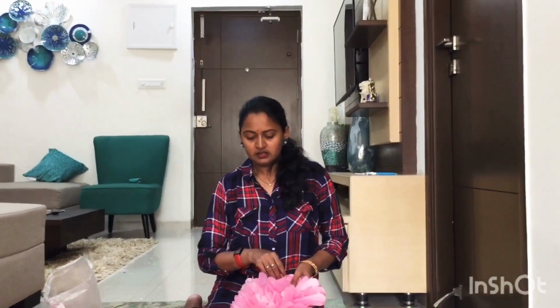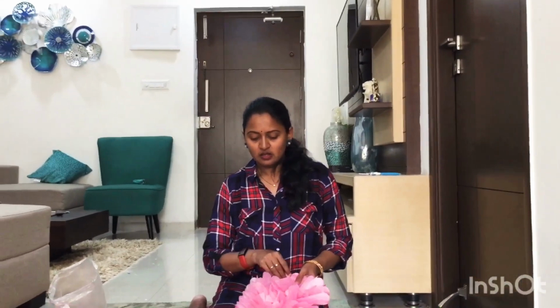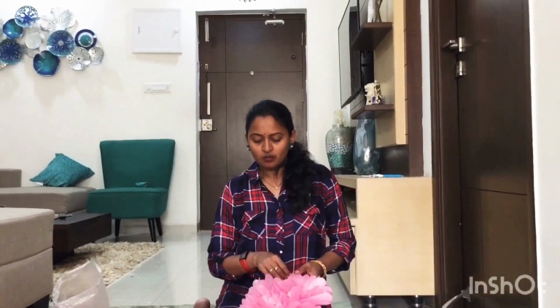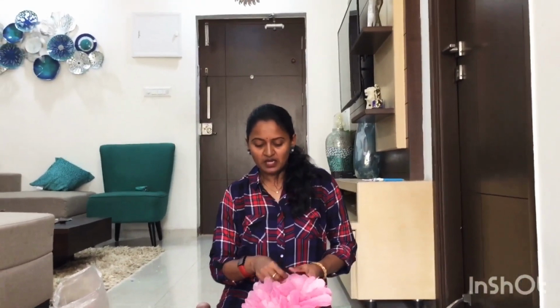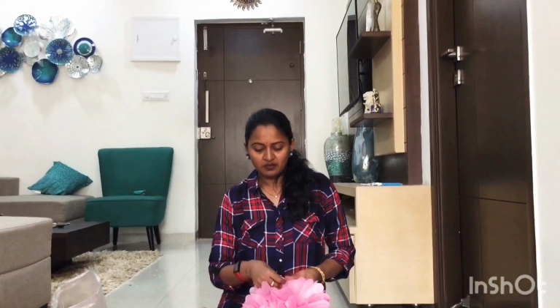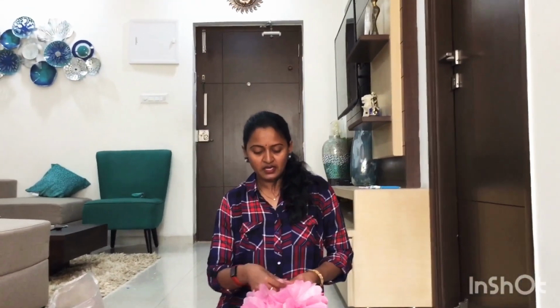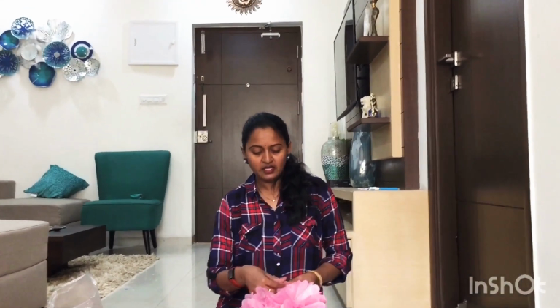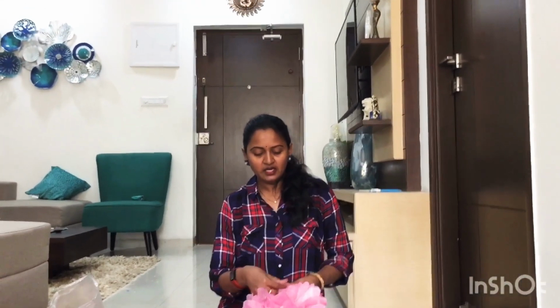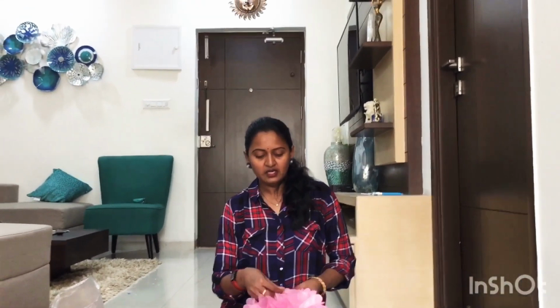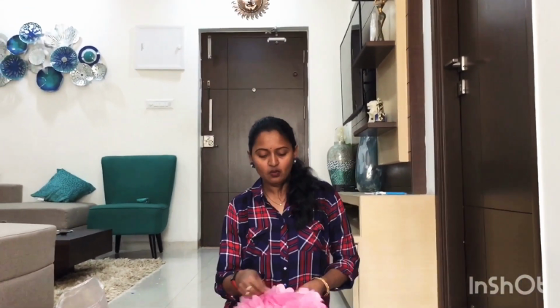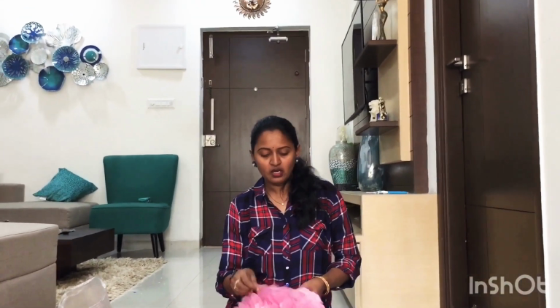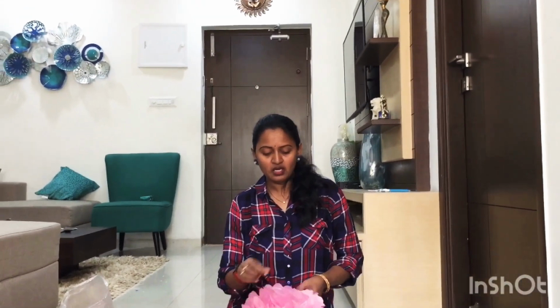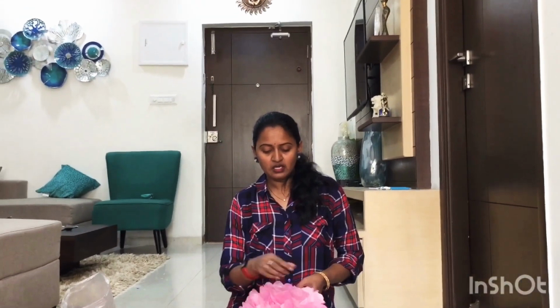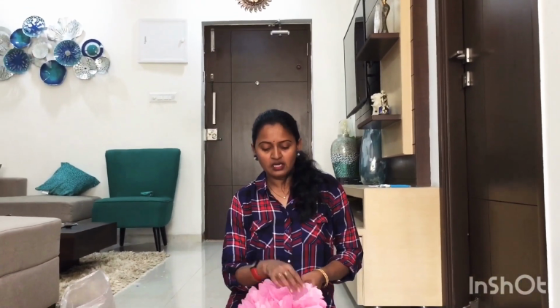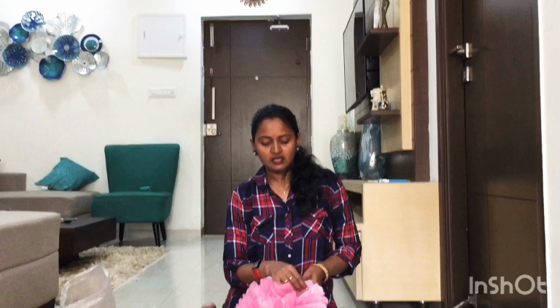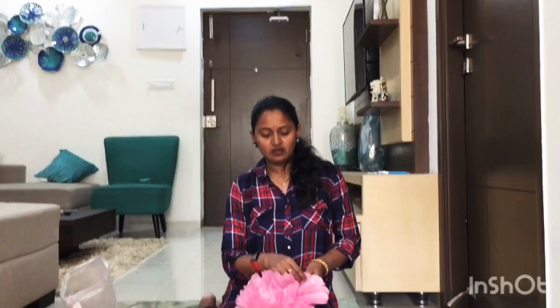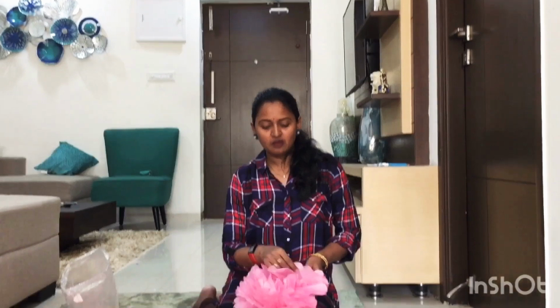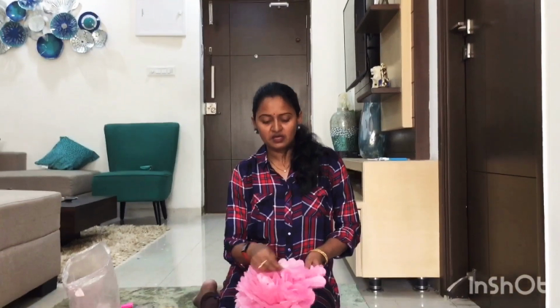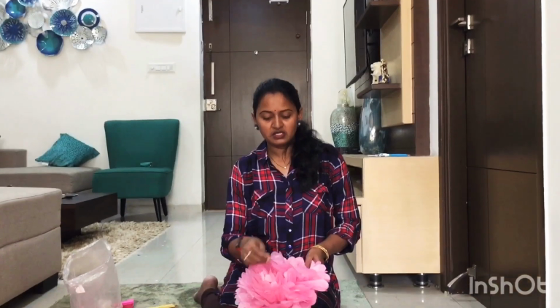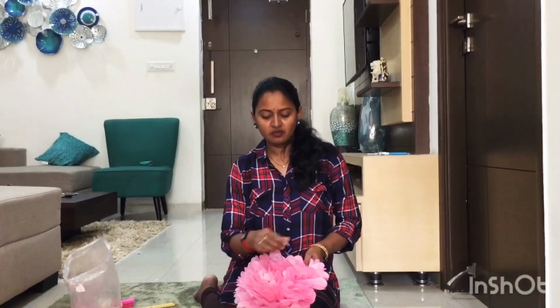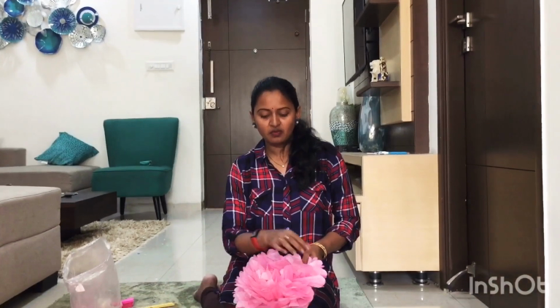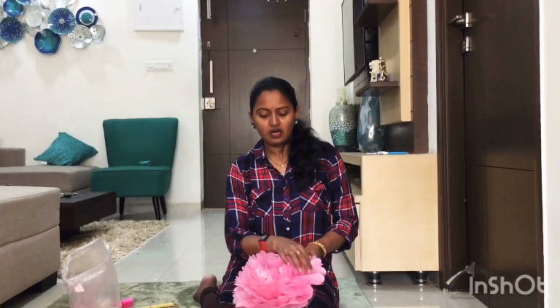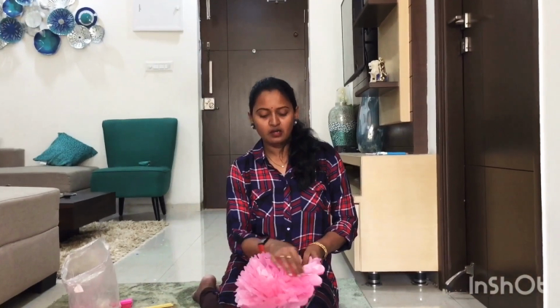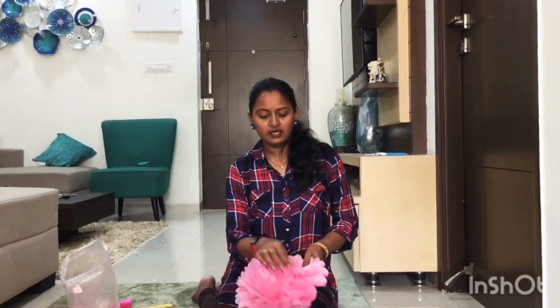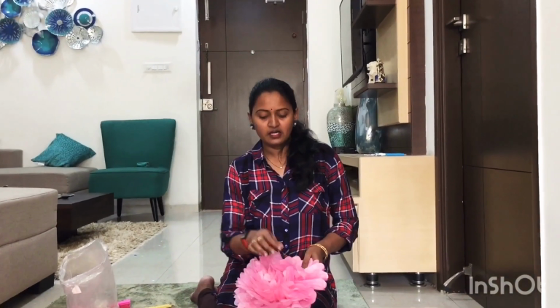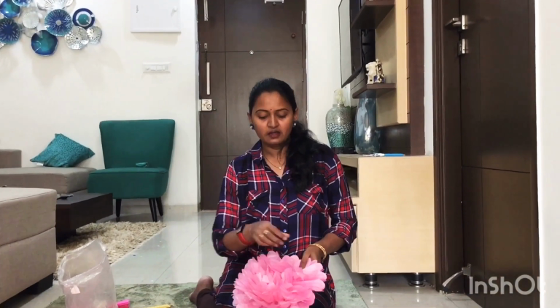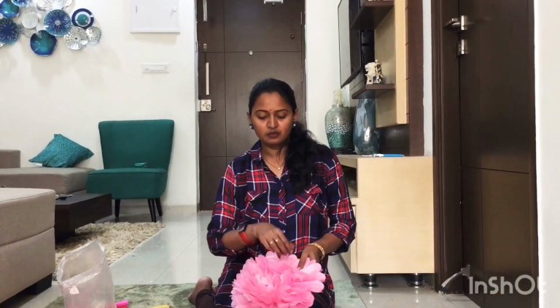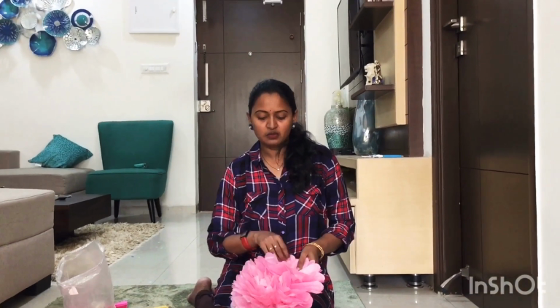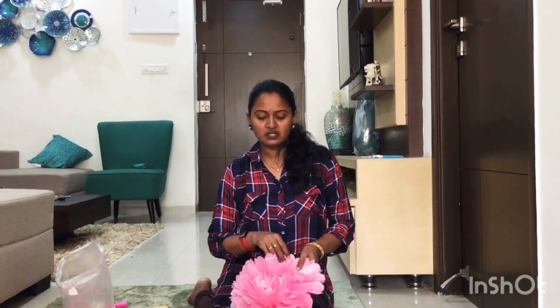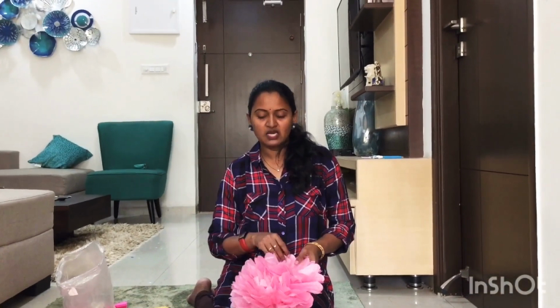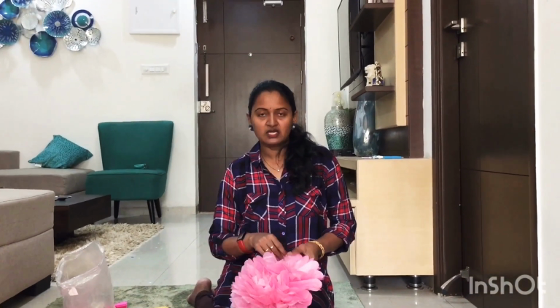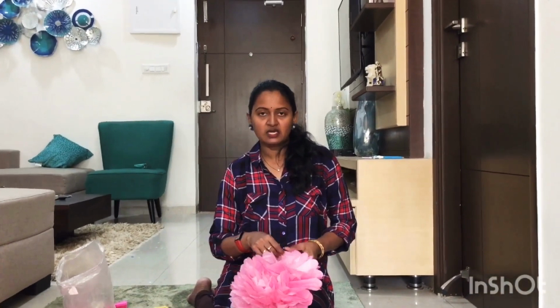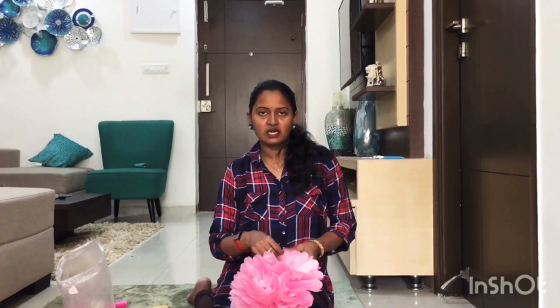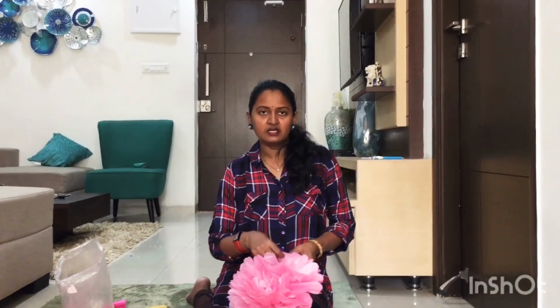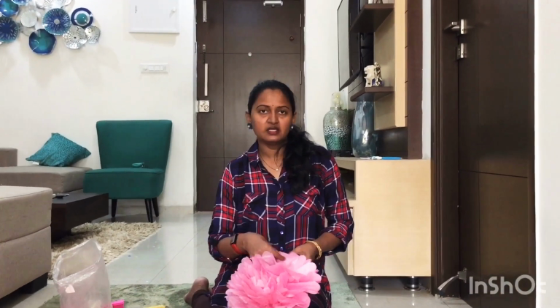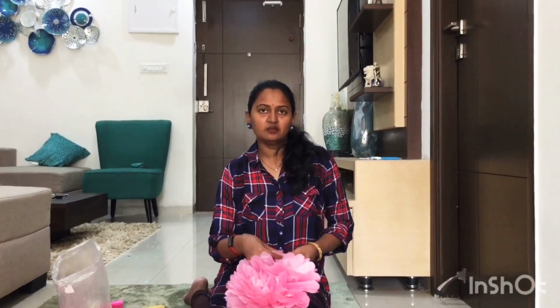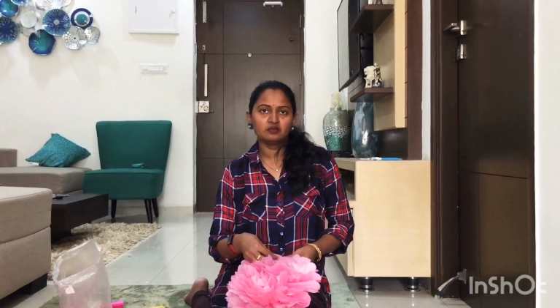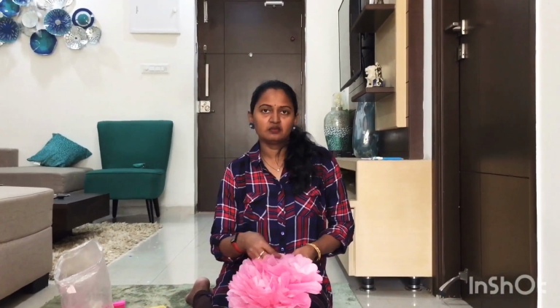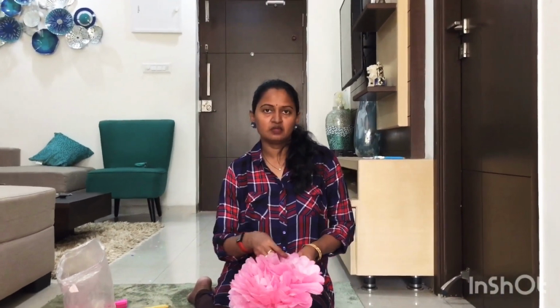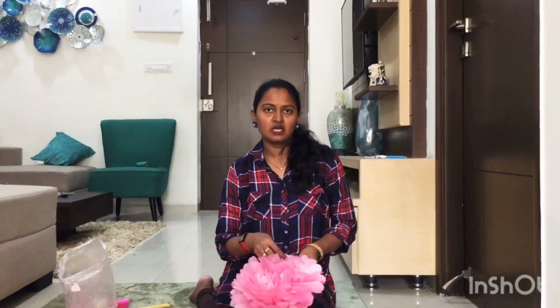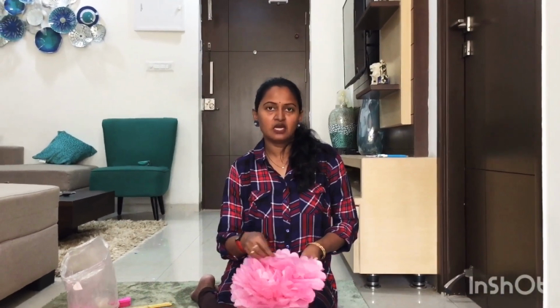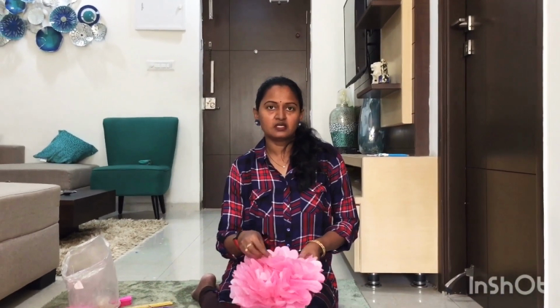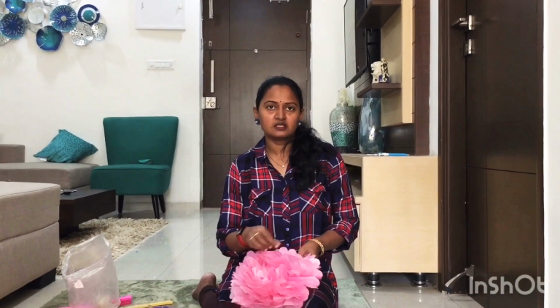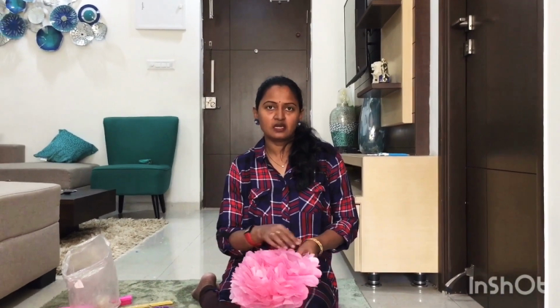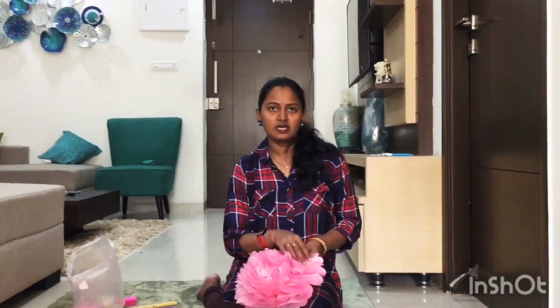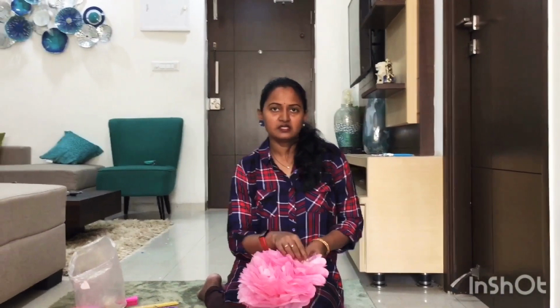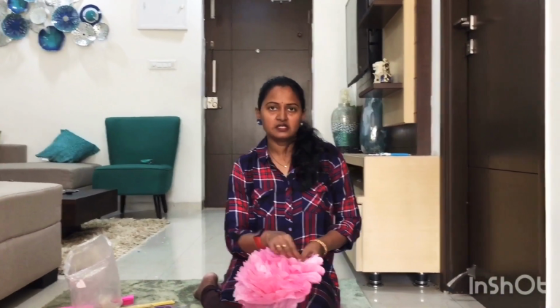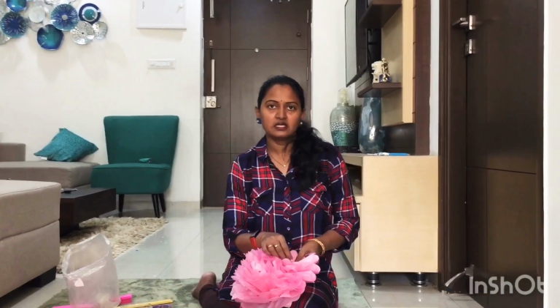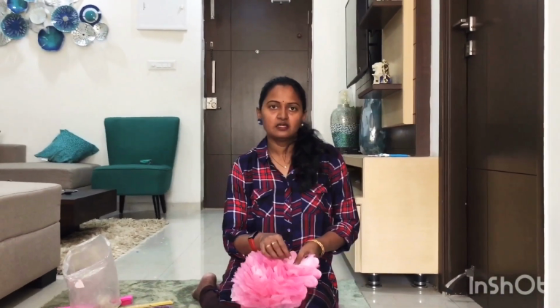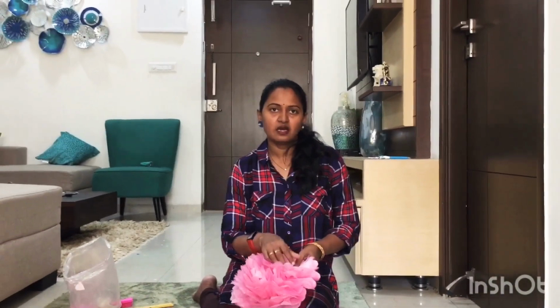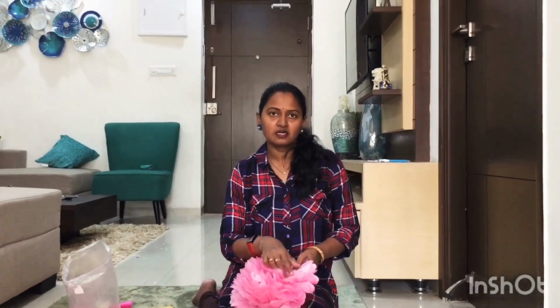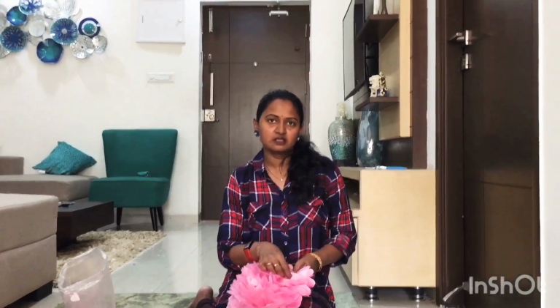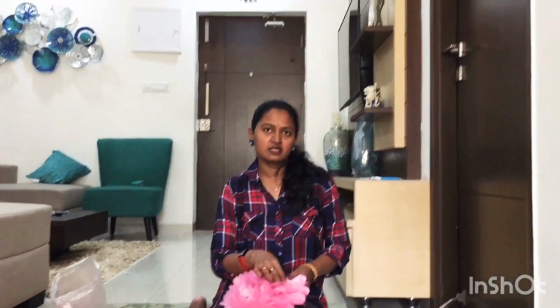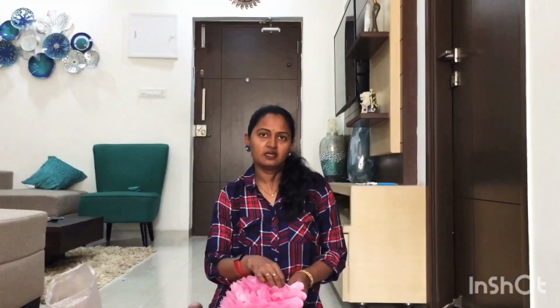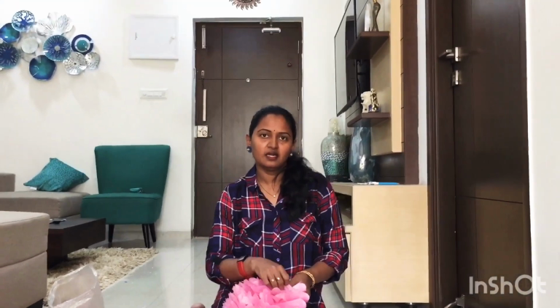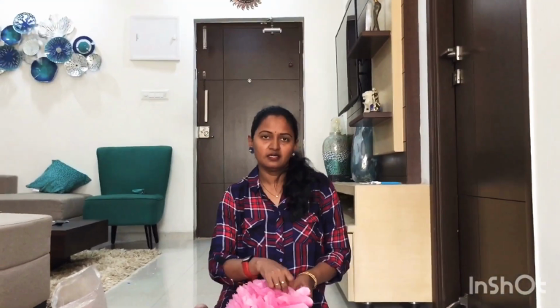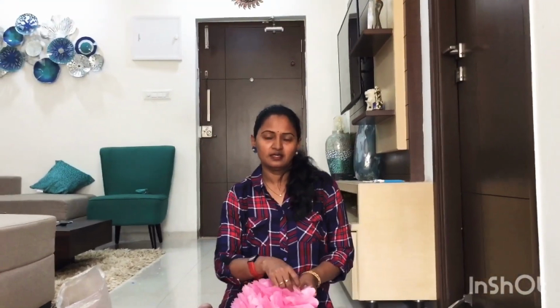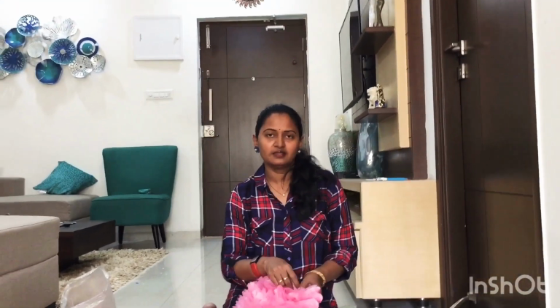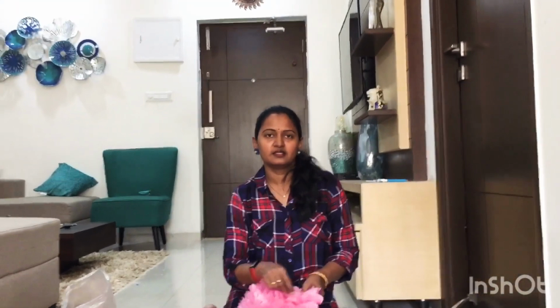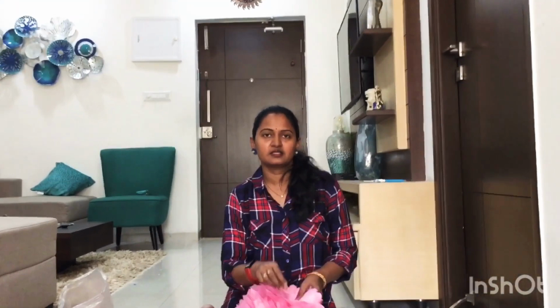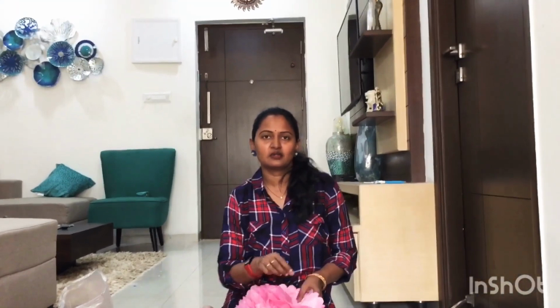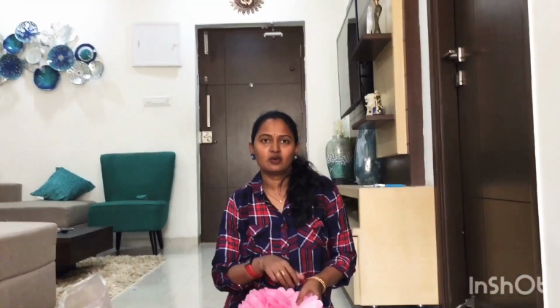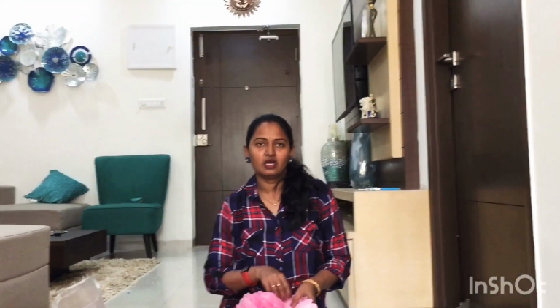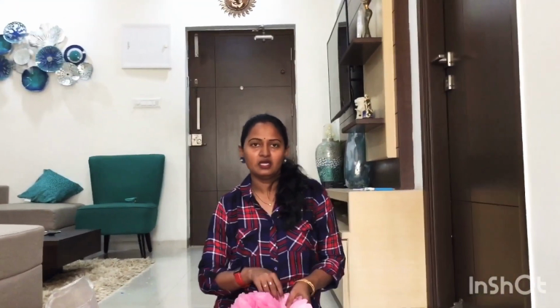If you have a color combination, I will show you how to work with it.